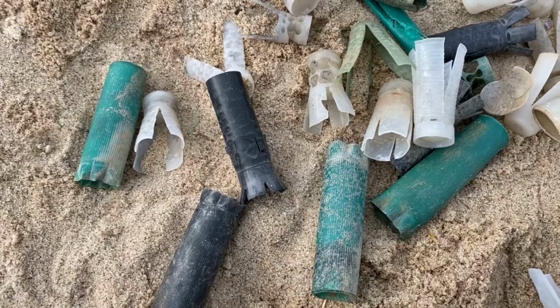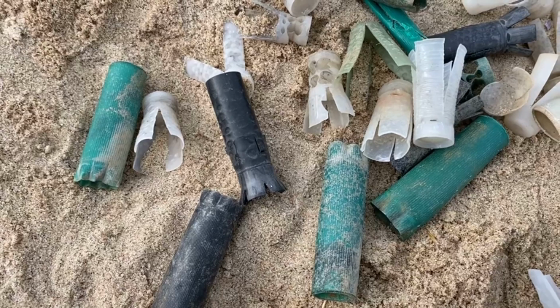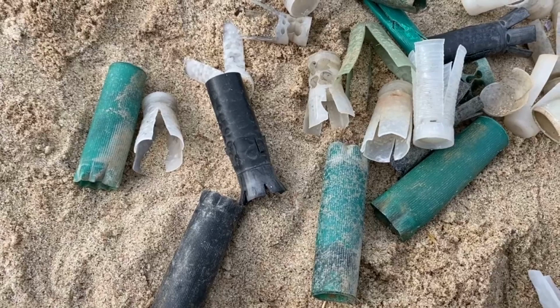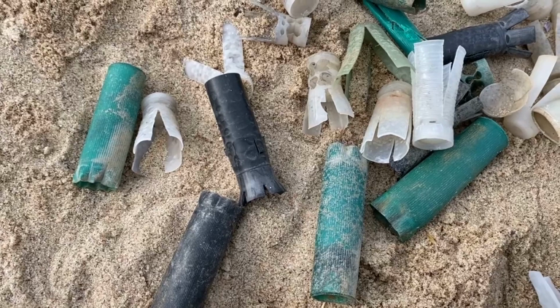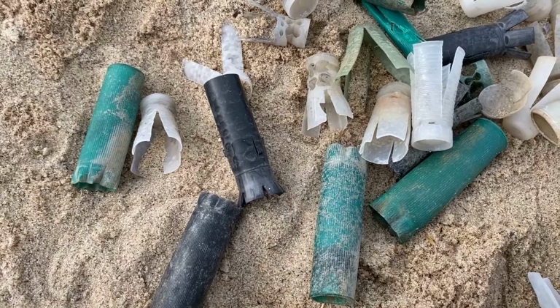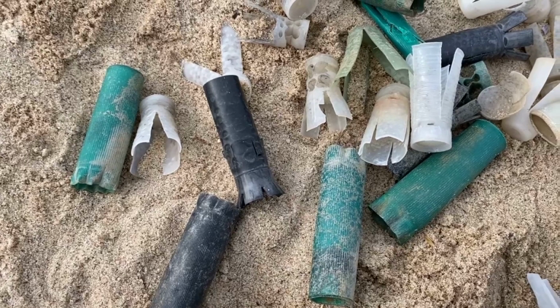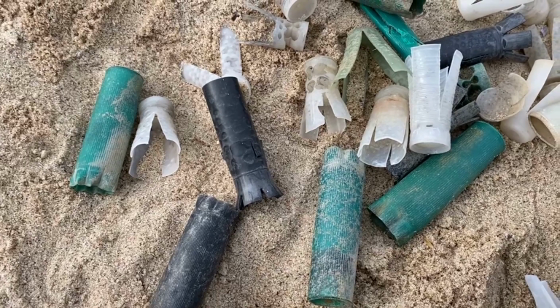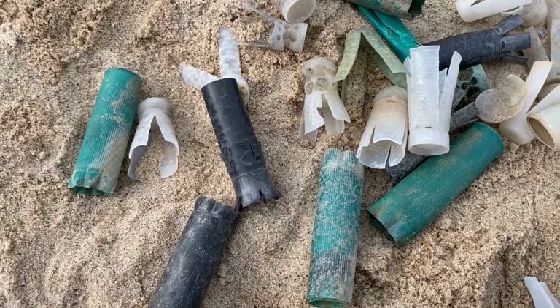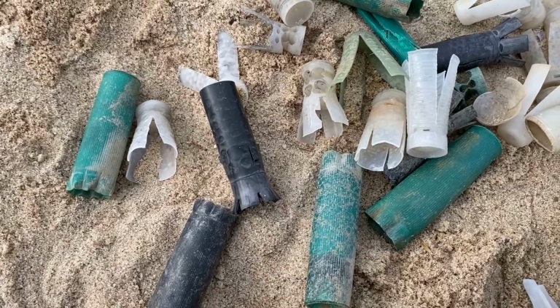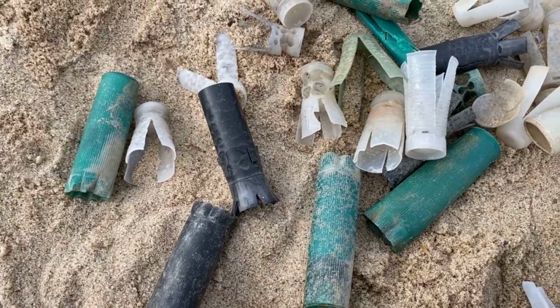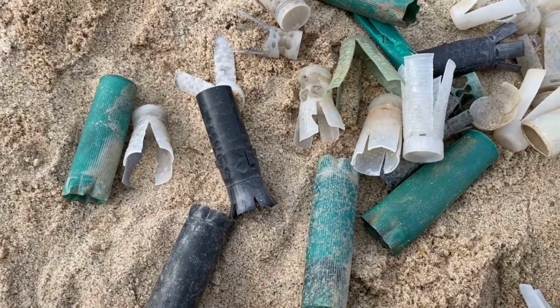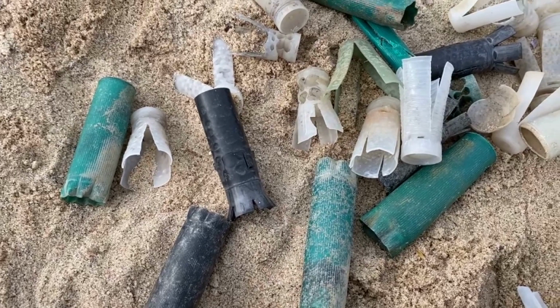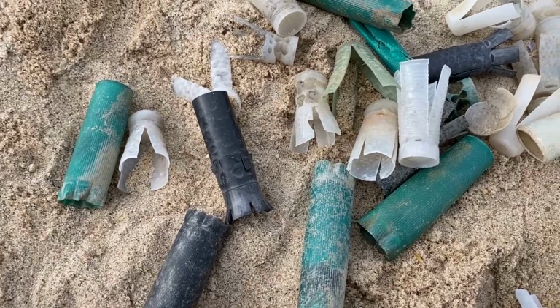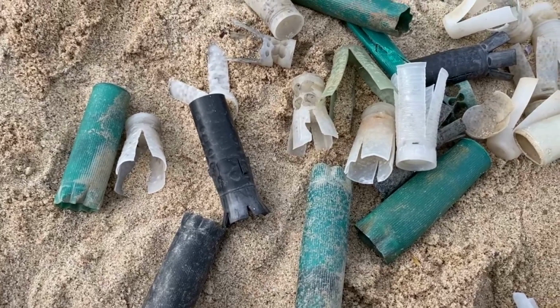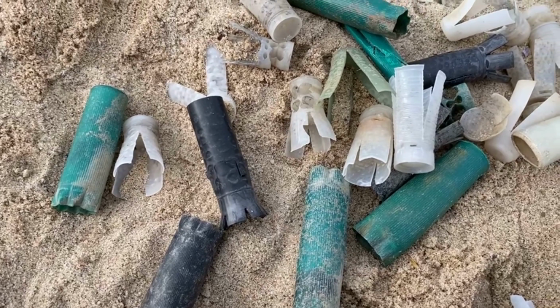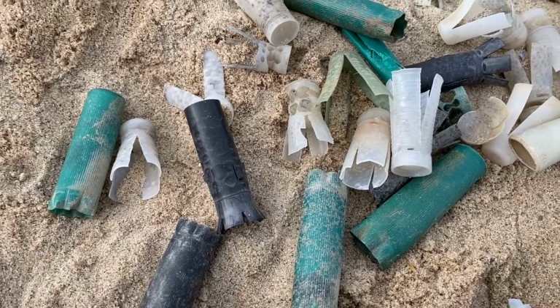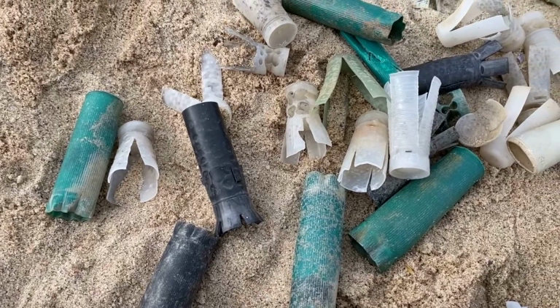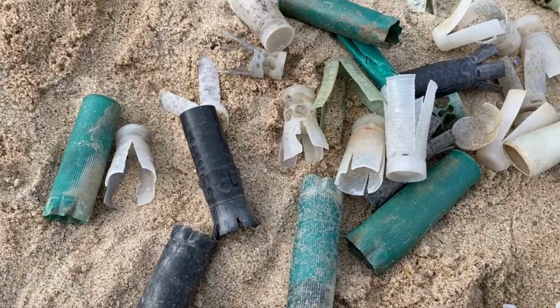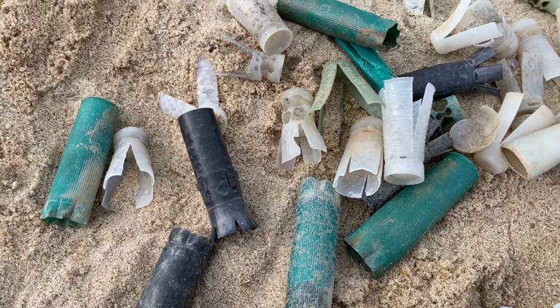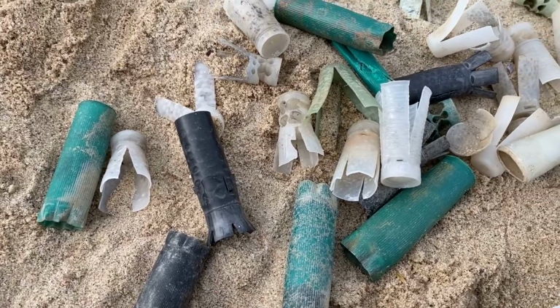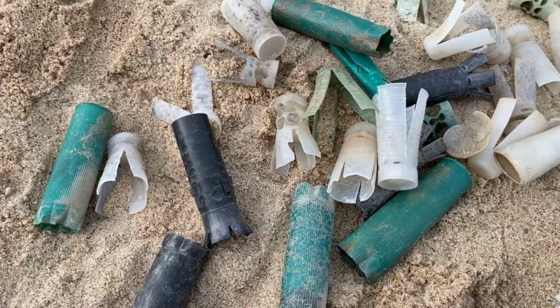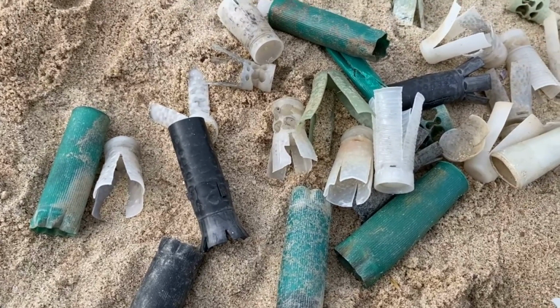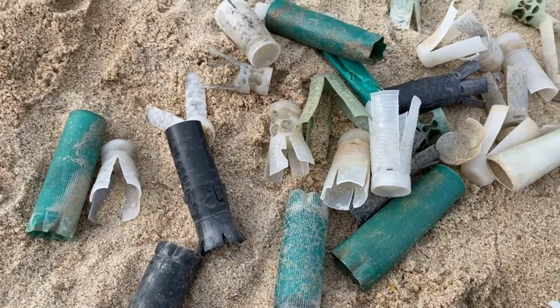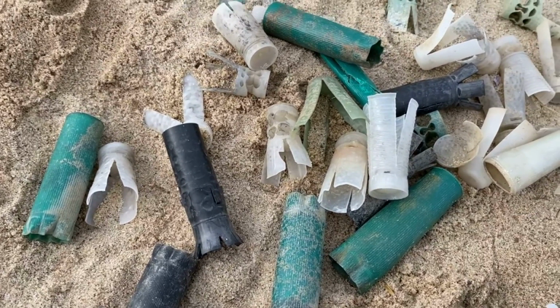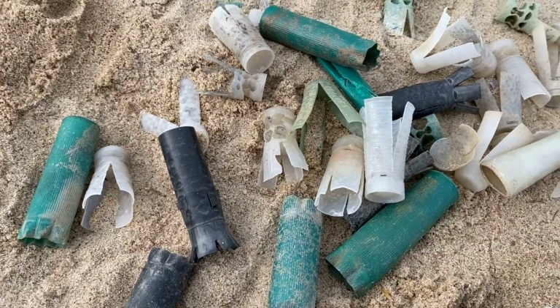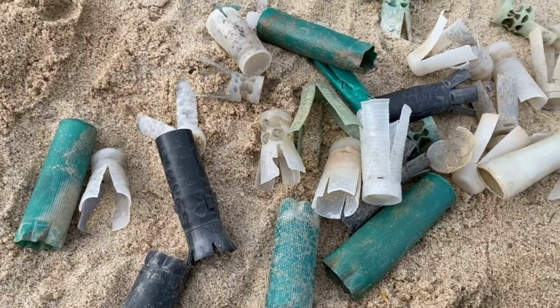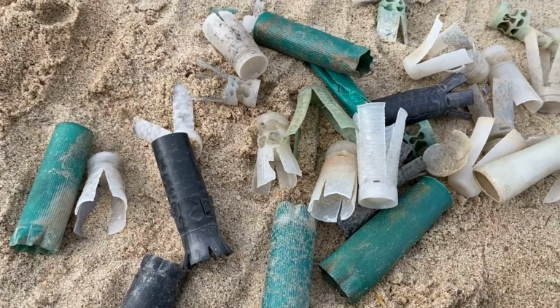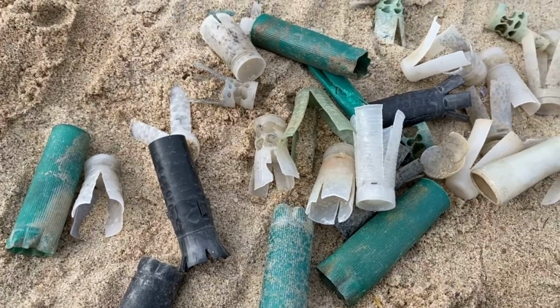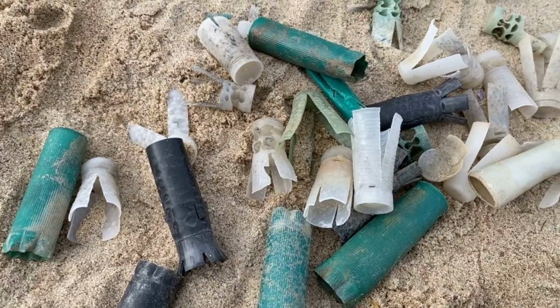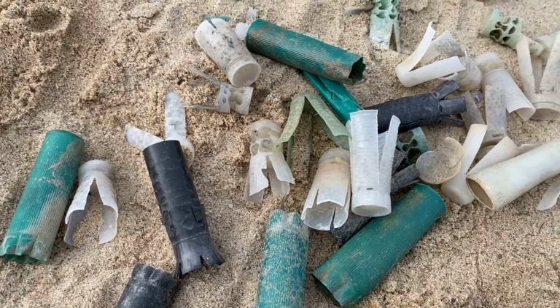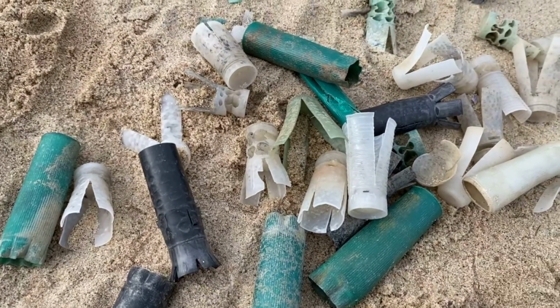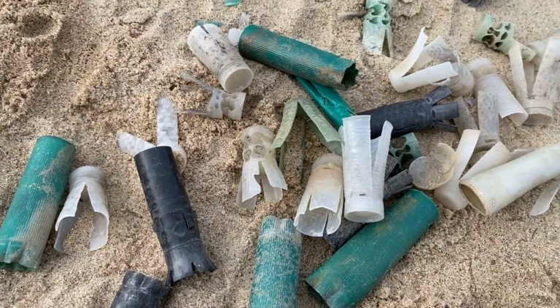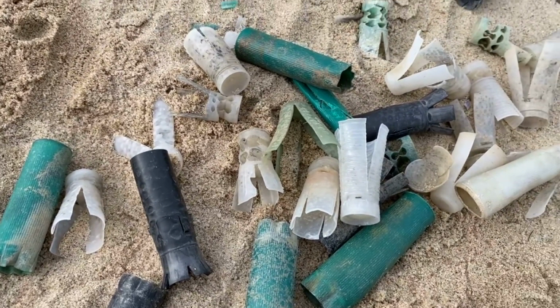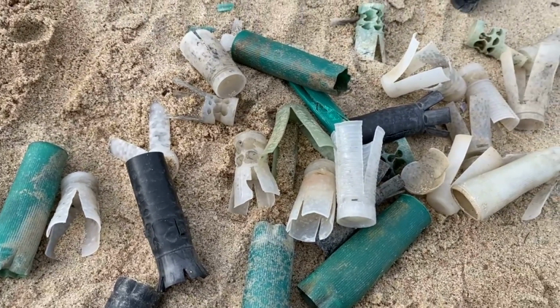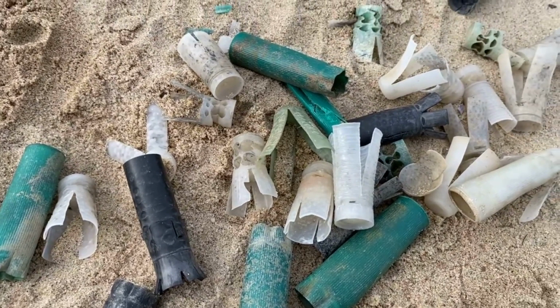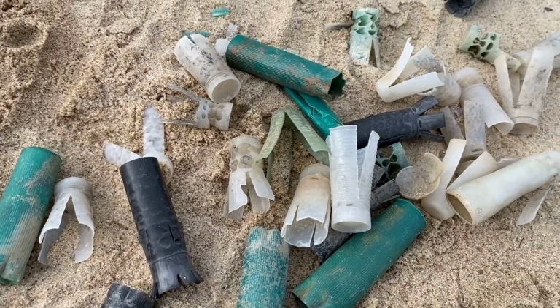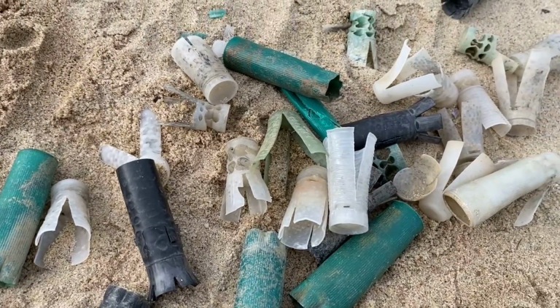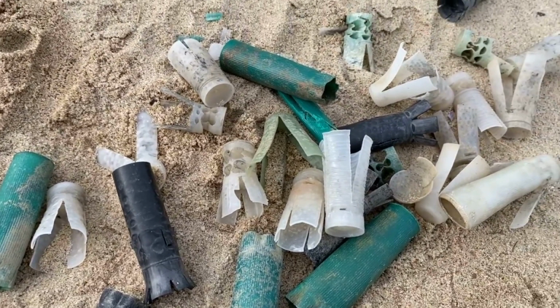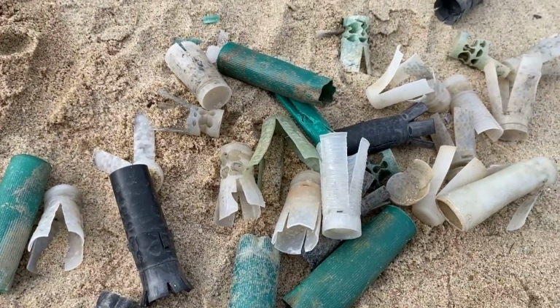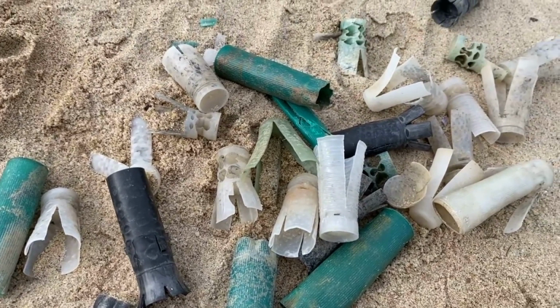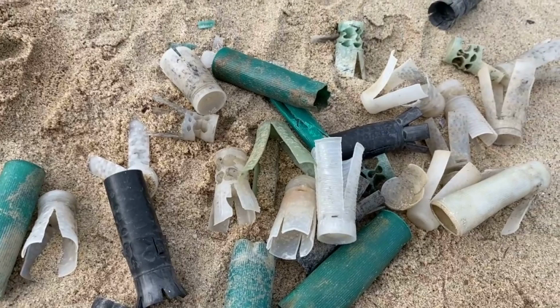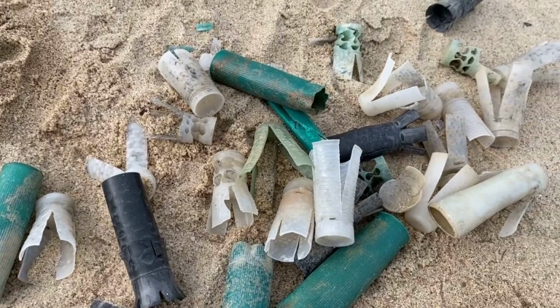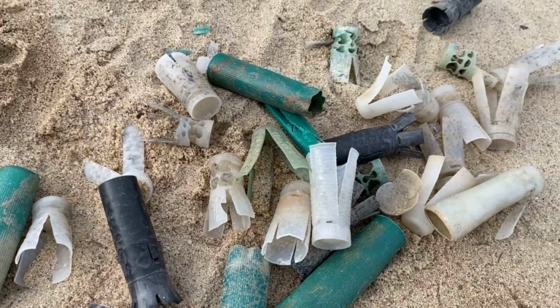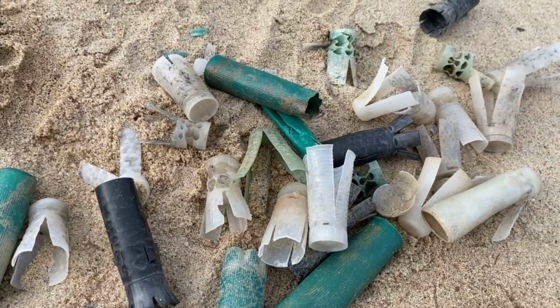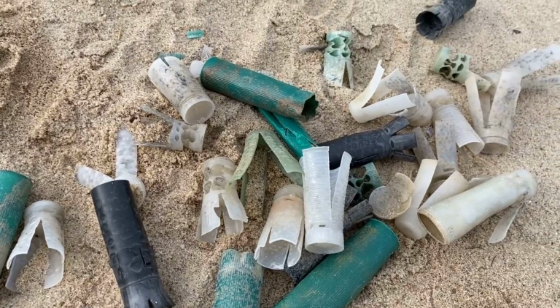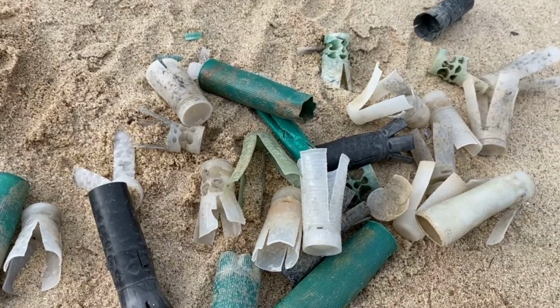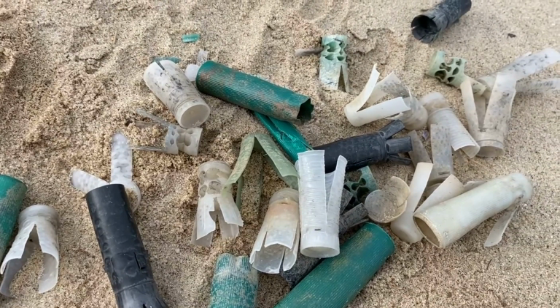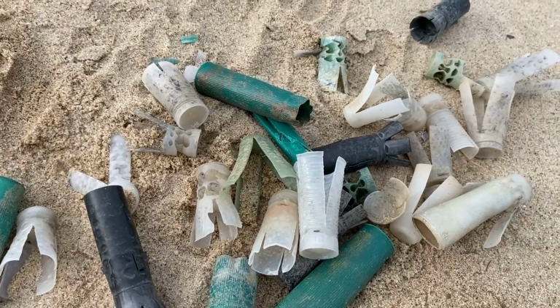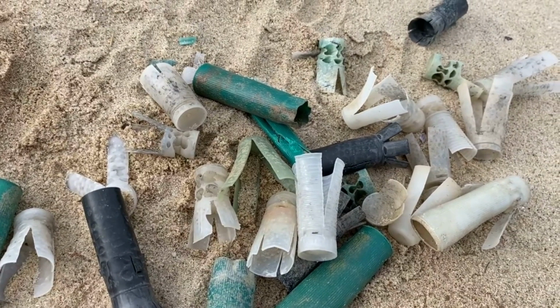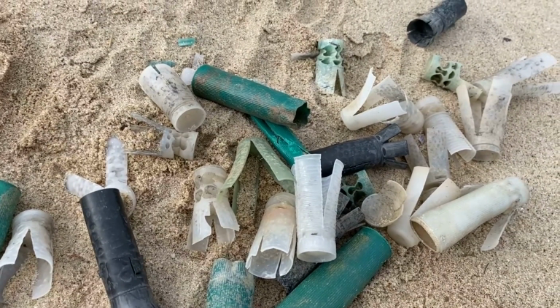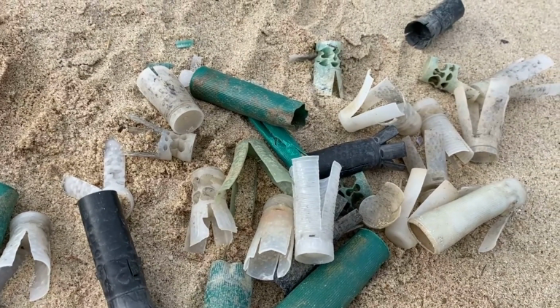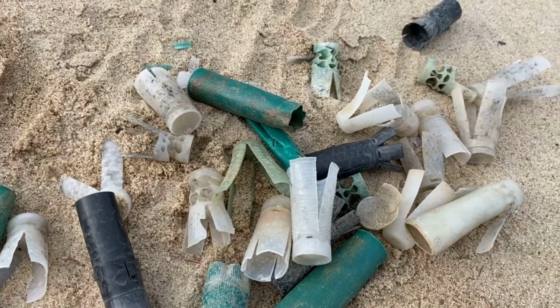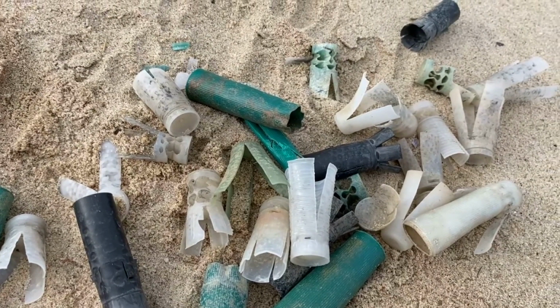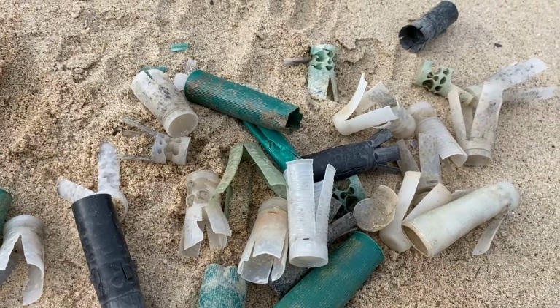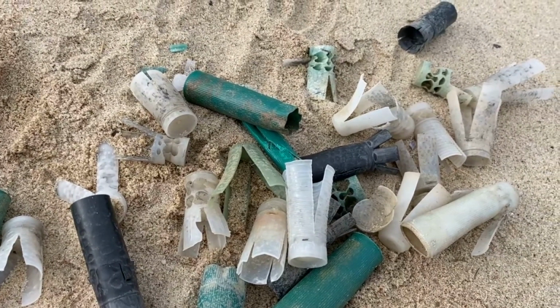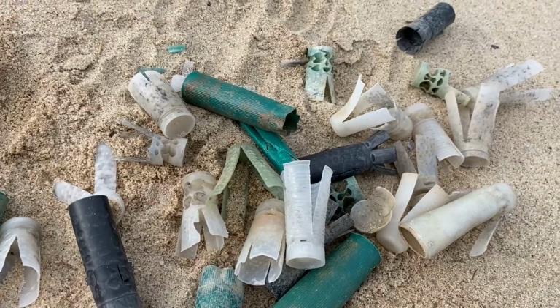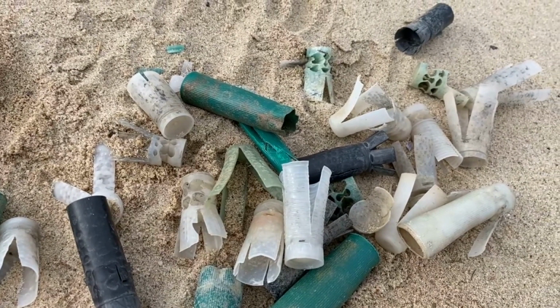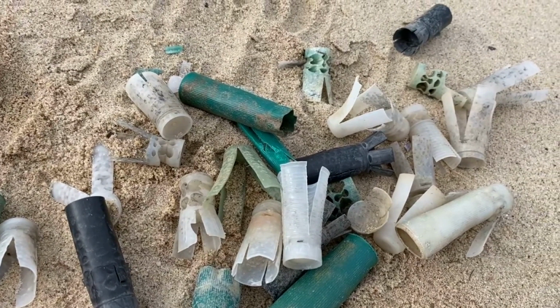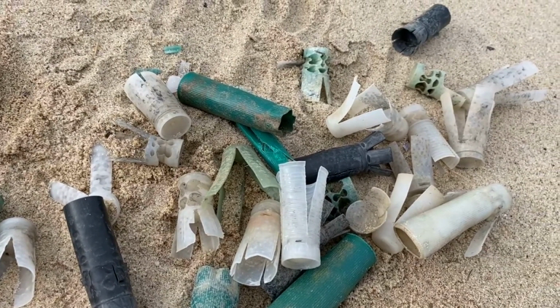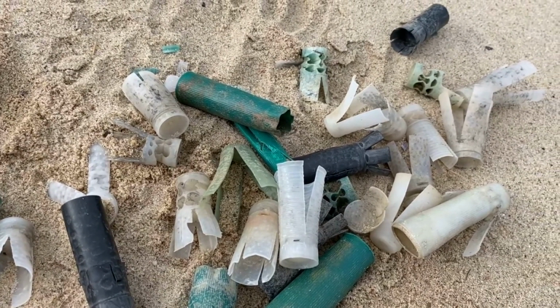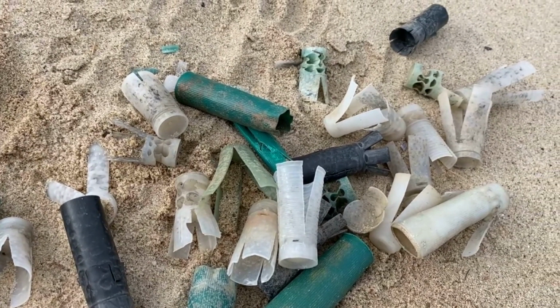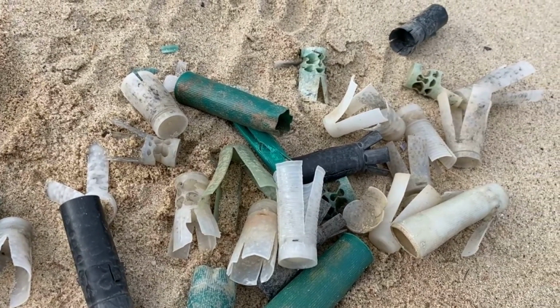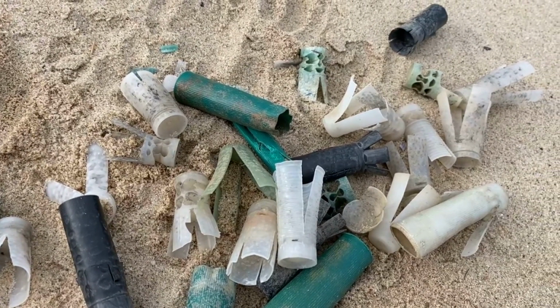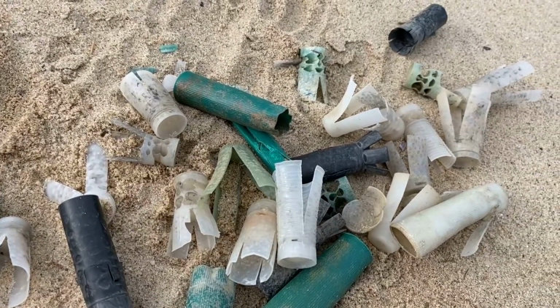Oh boy, this sure looks like a pretty good hunting haul for shotgun shells for one day.